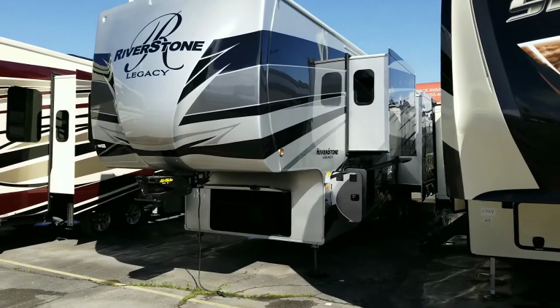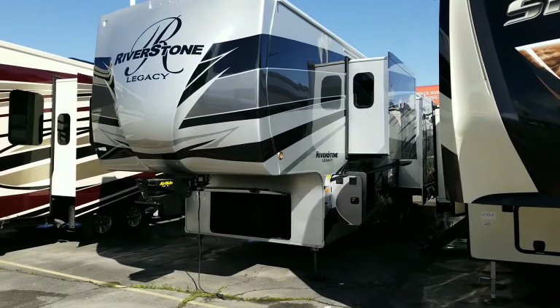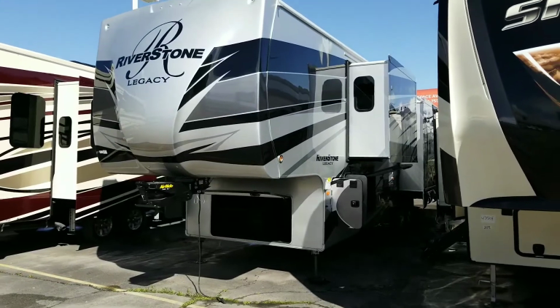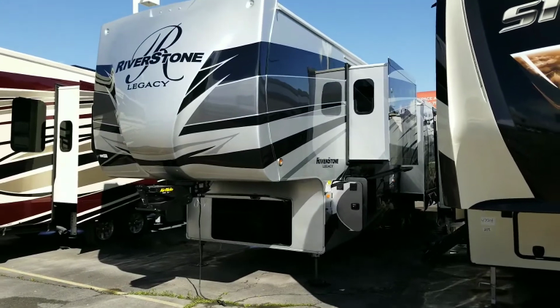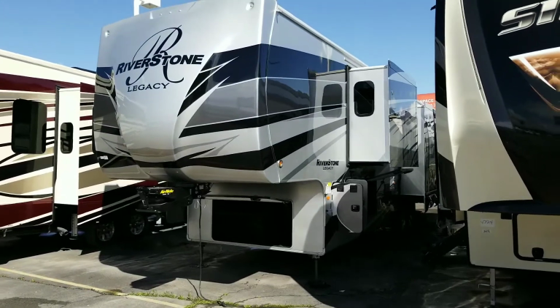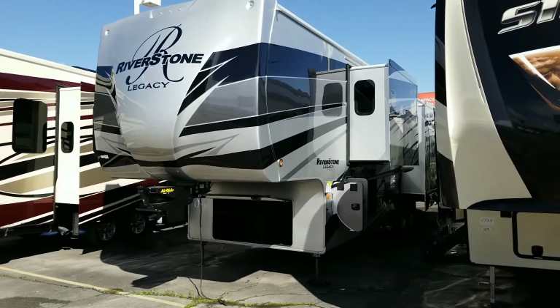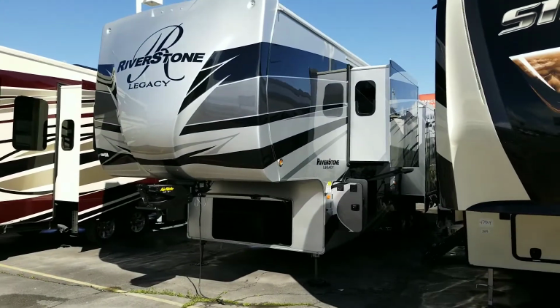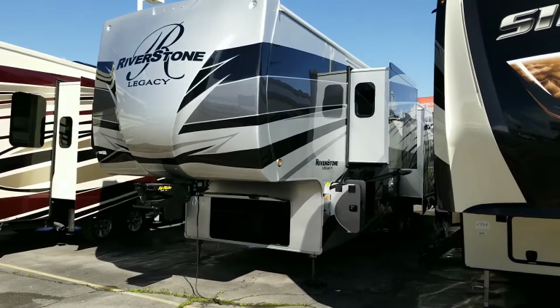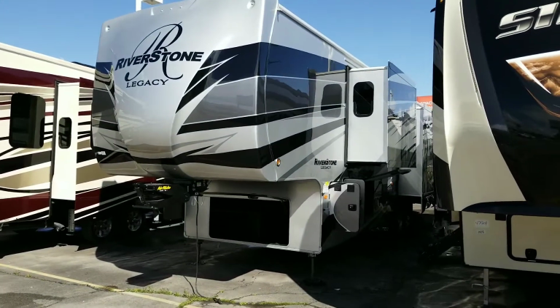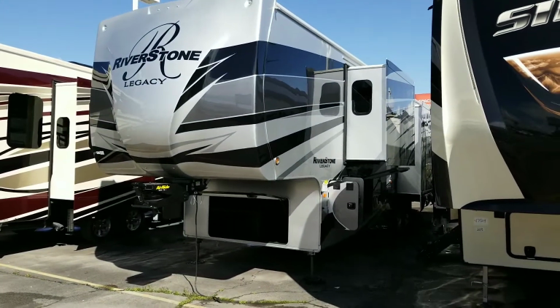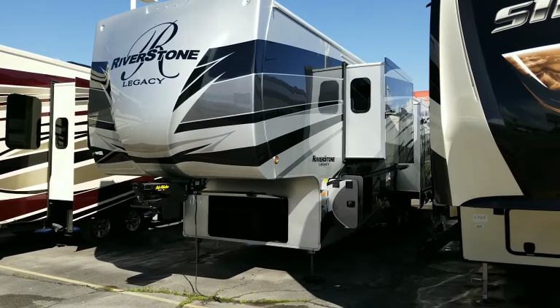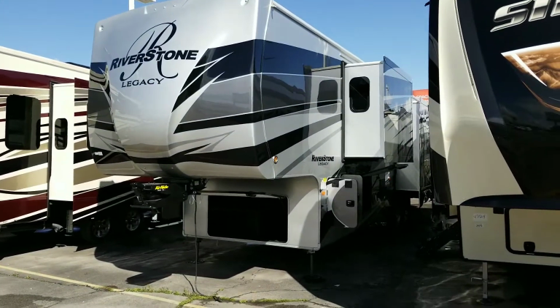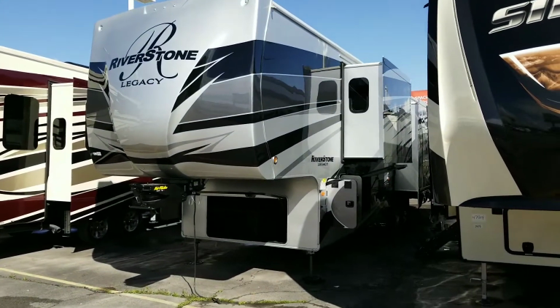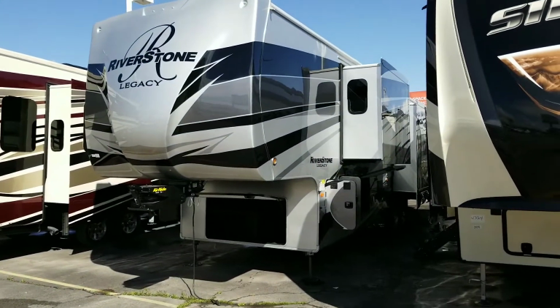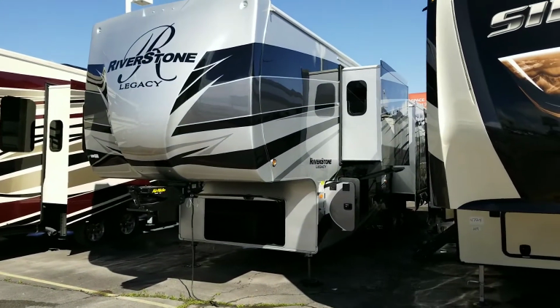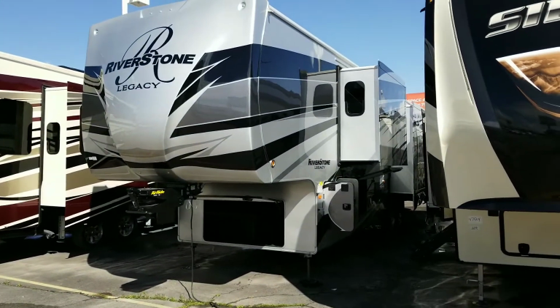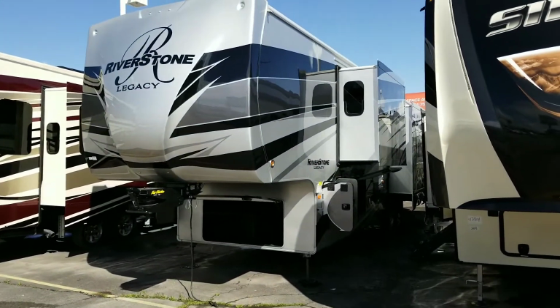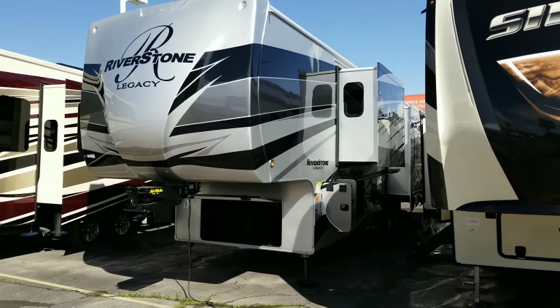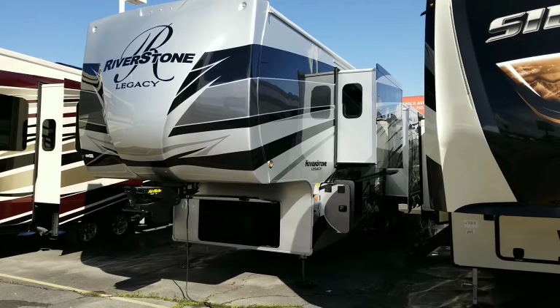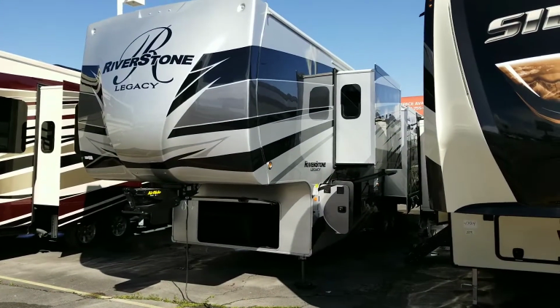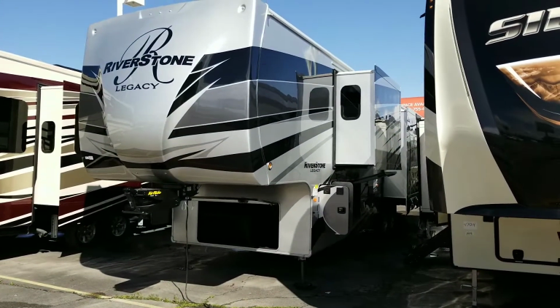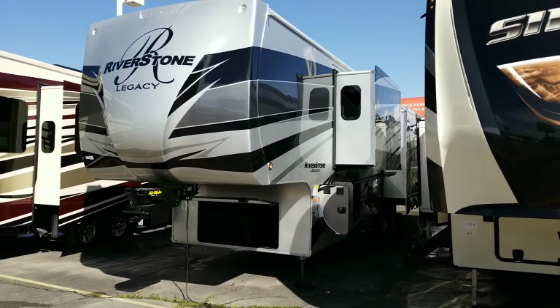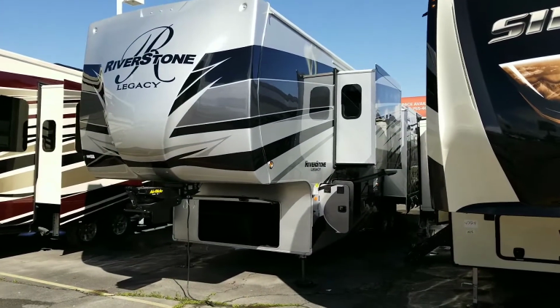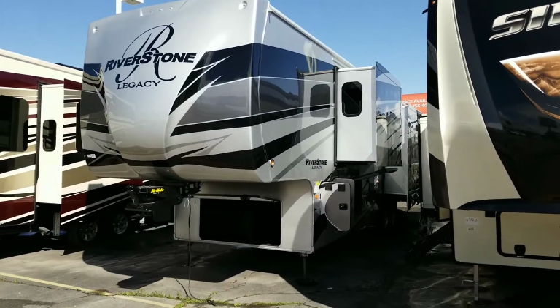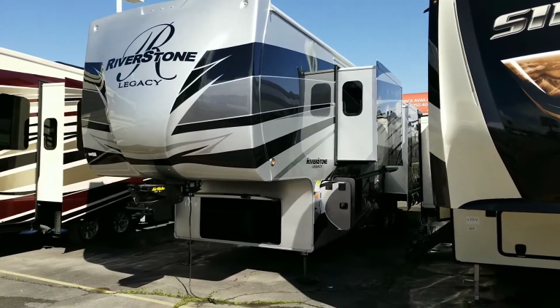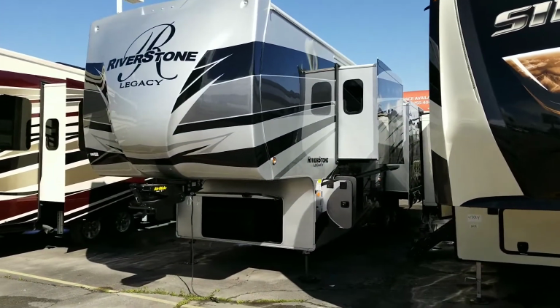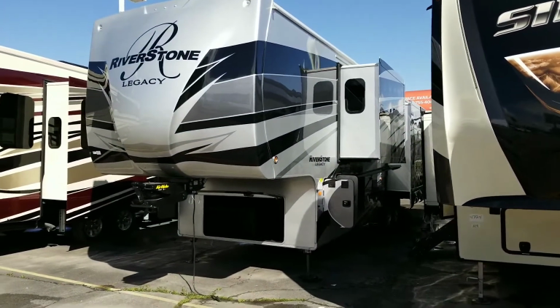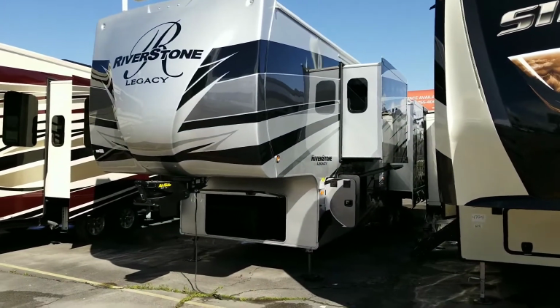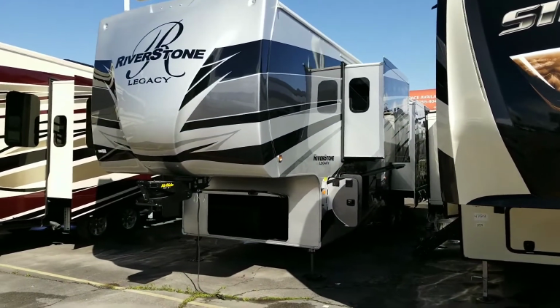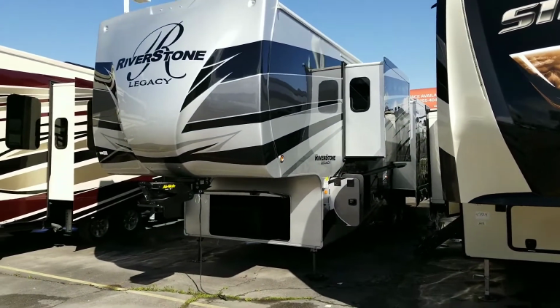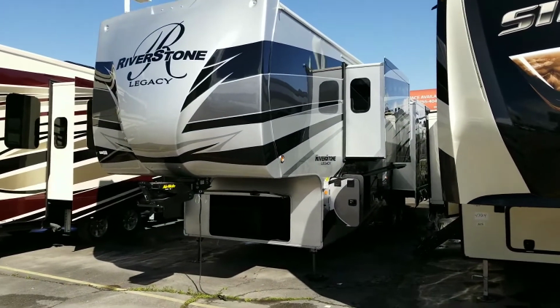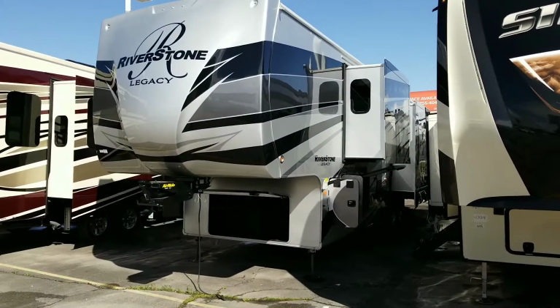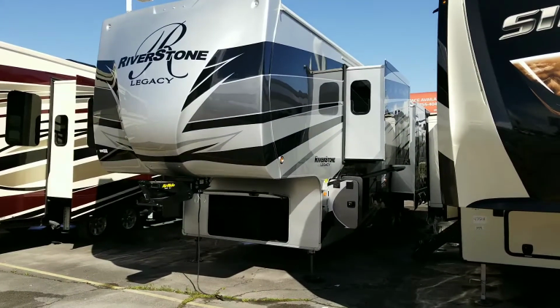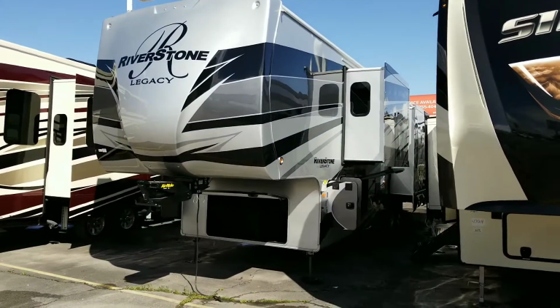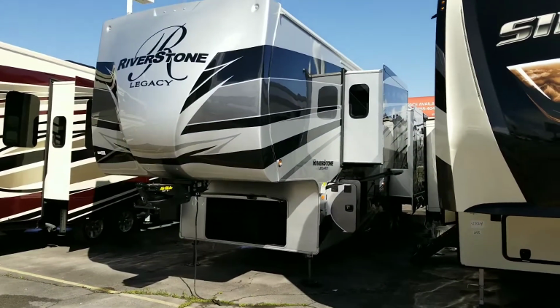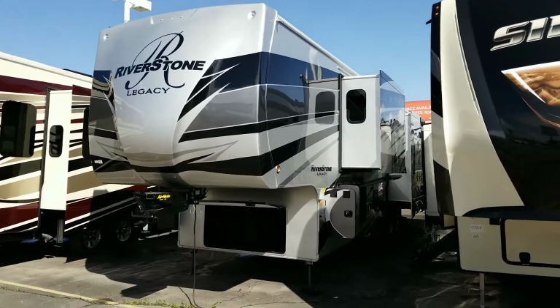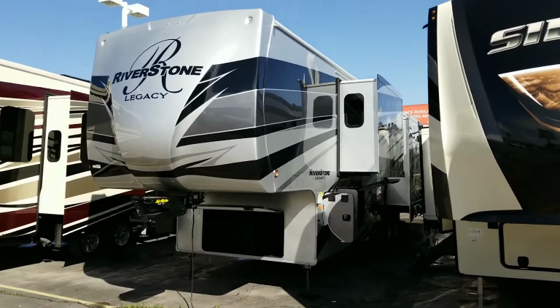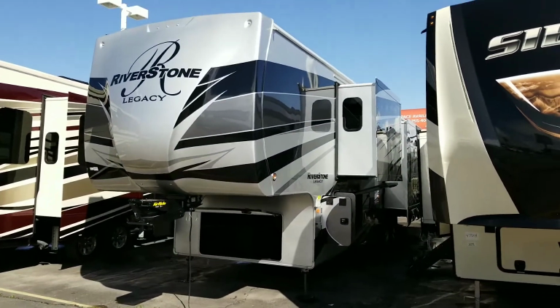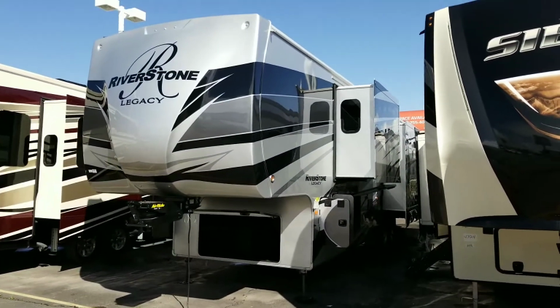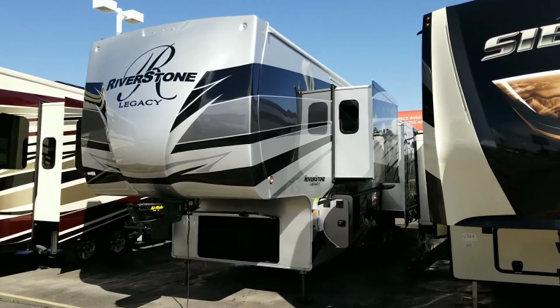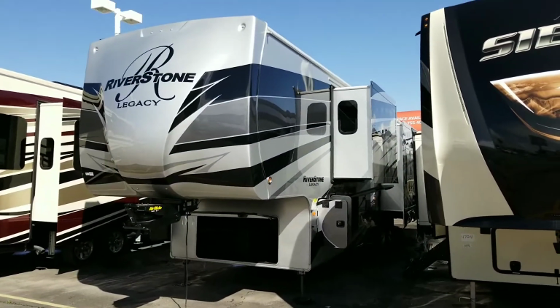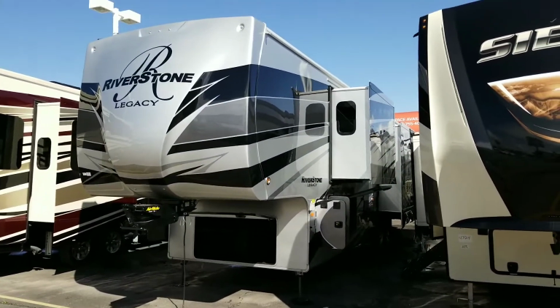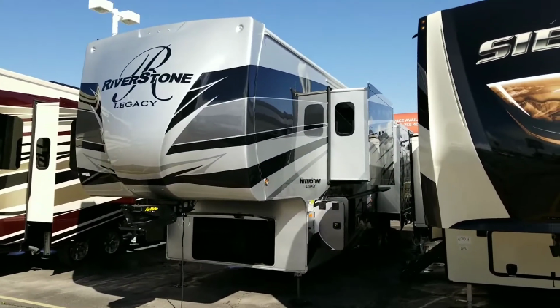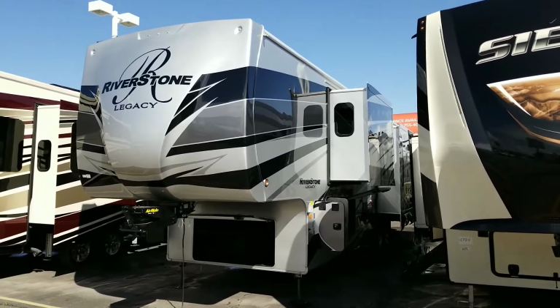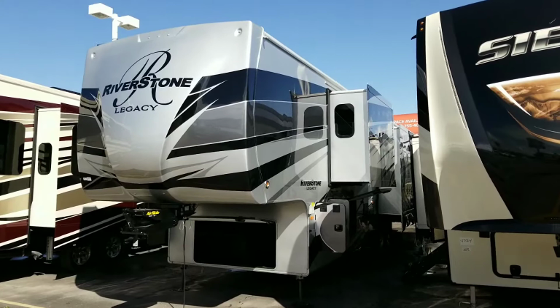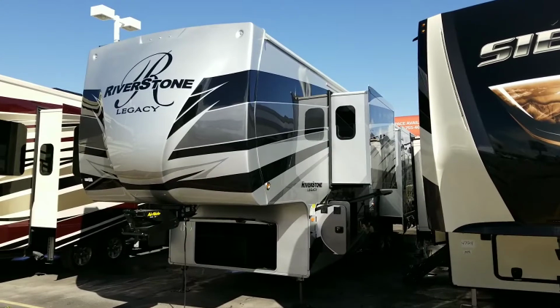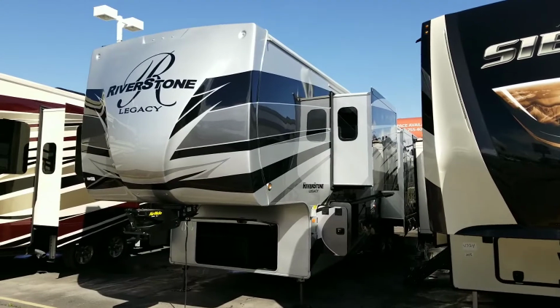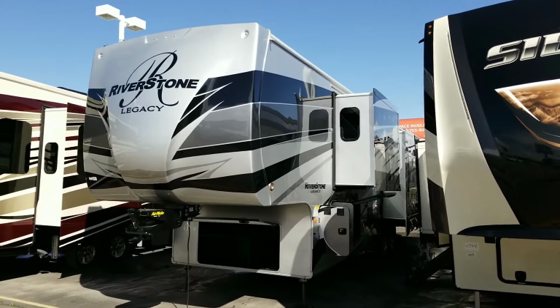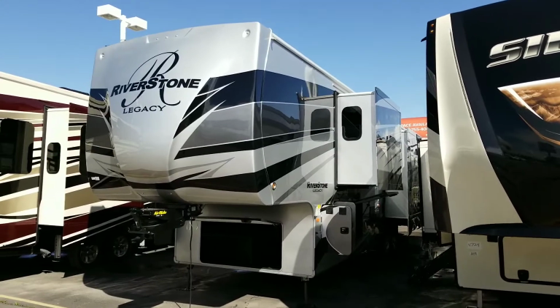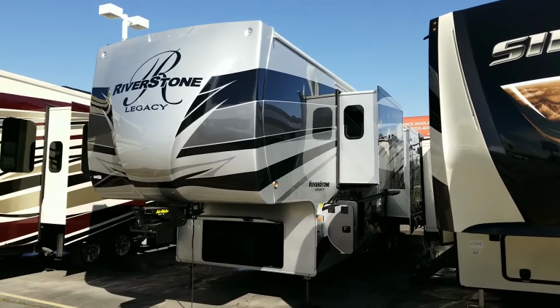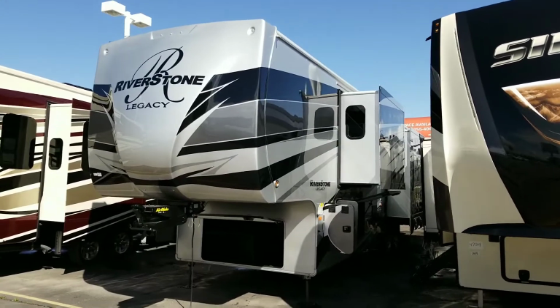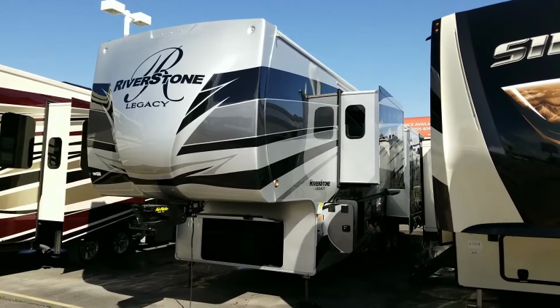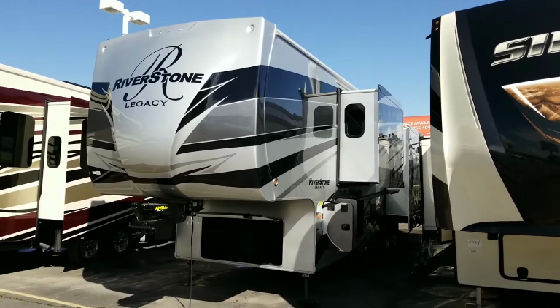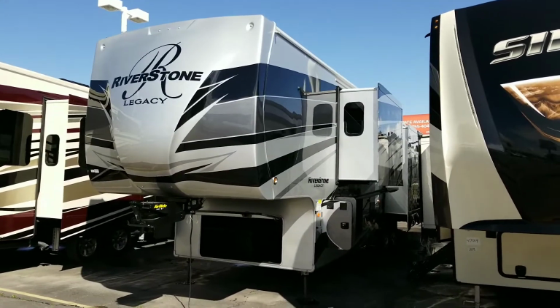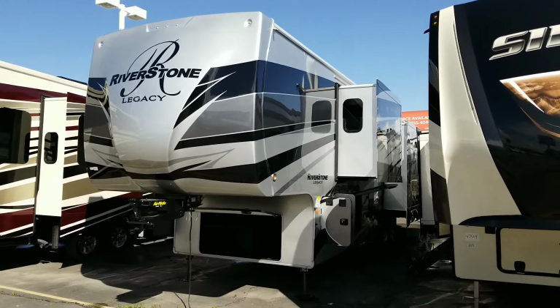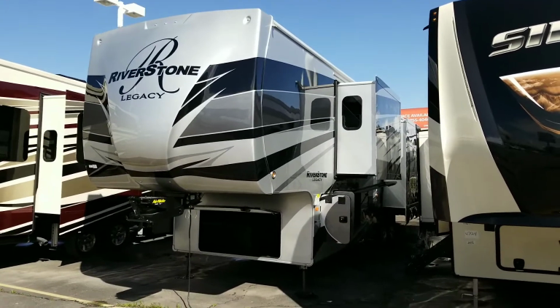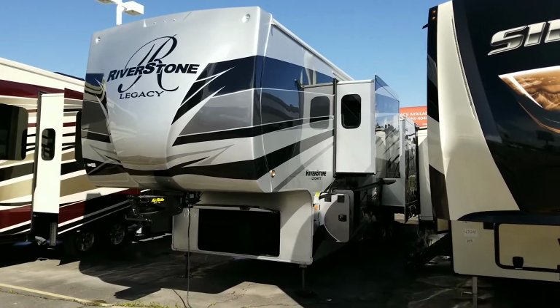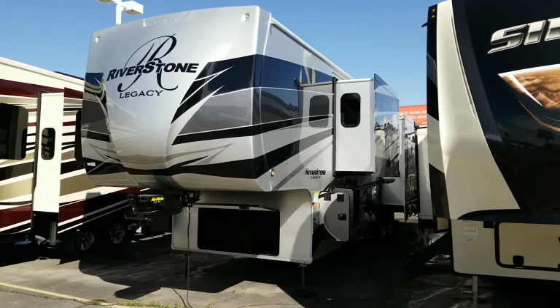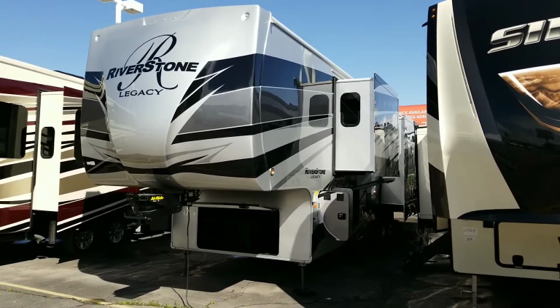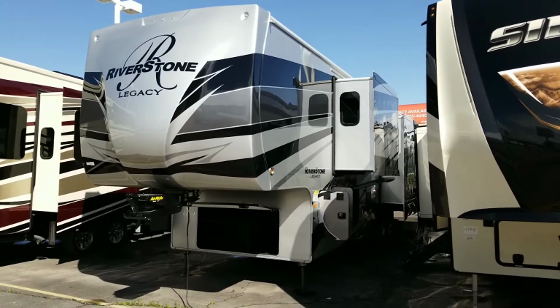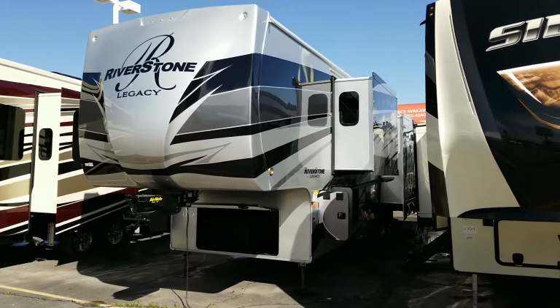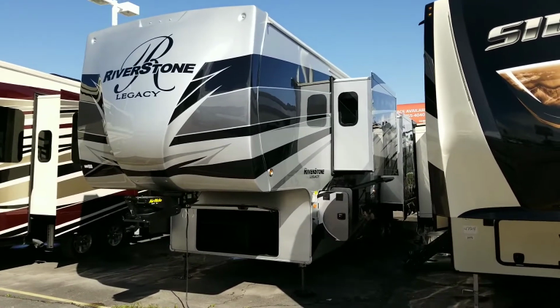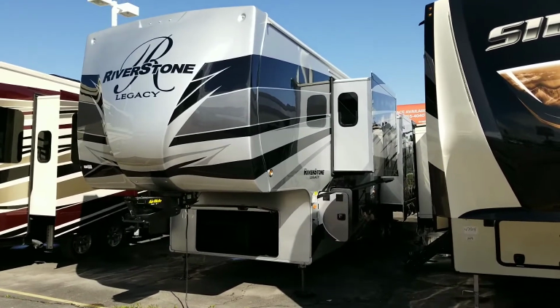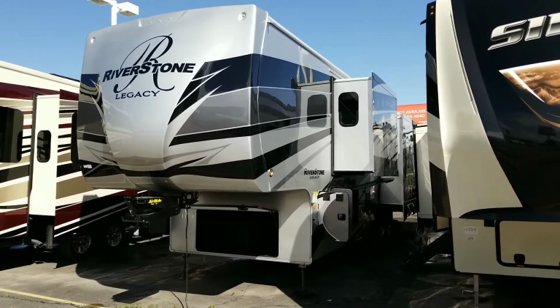Hey Galen, Tom, Legacy RV Center. I just want to do a quick walk around for you on the Legacy.